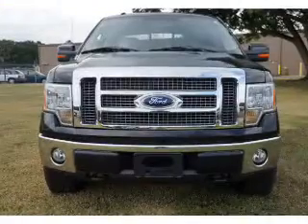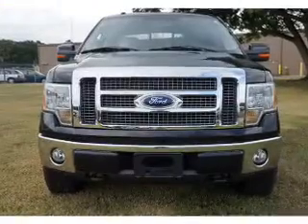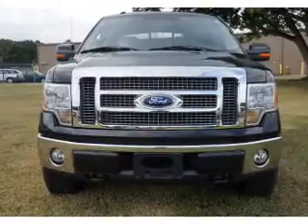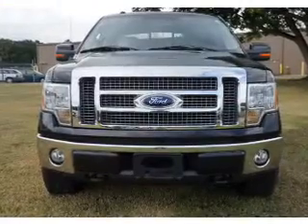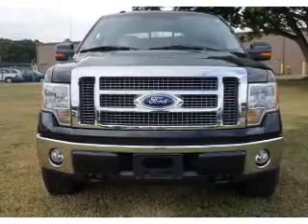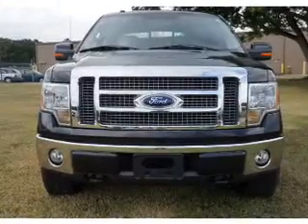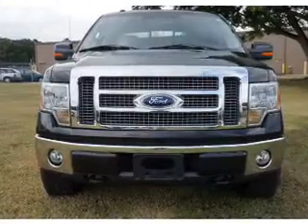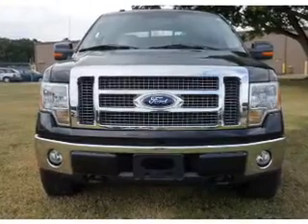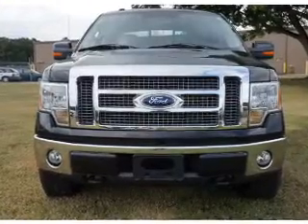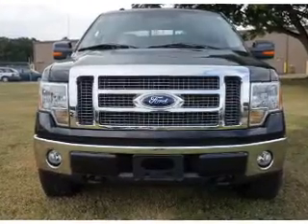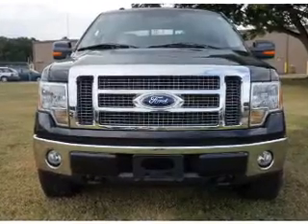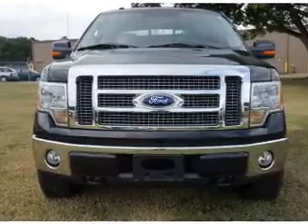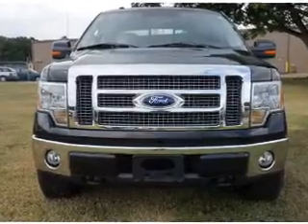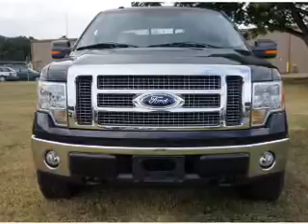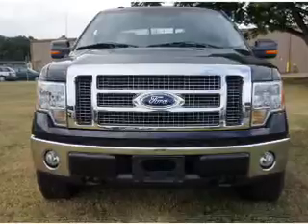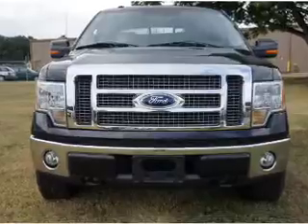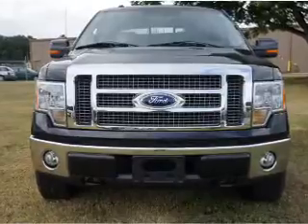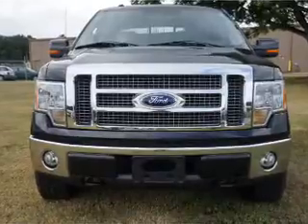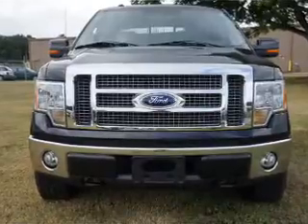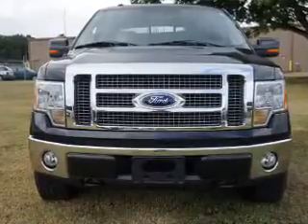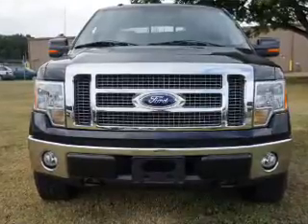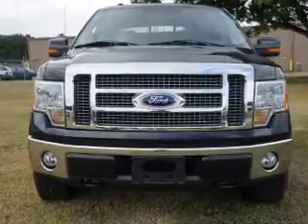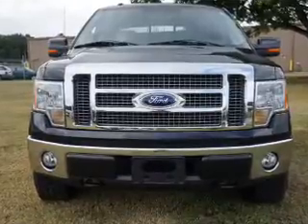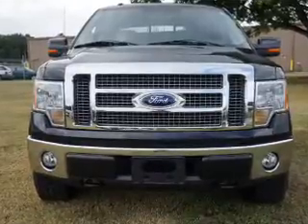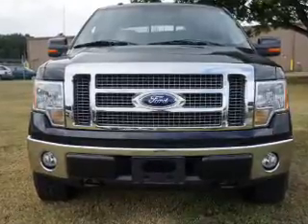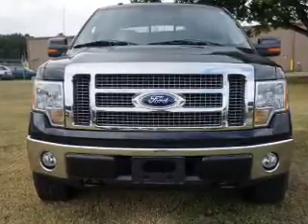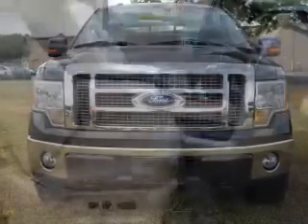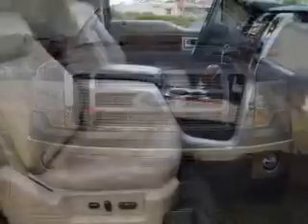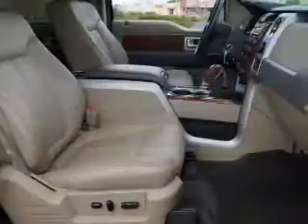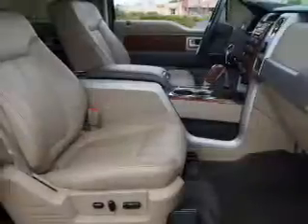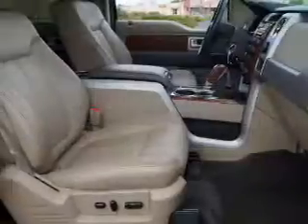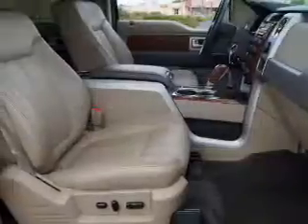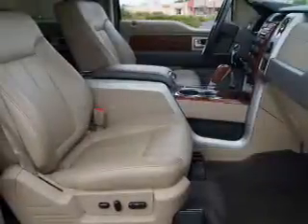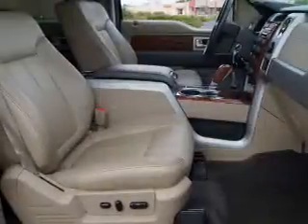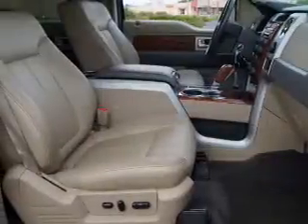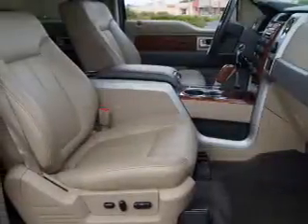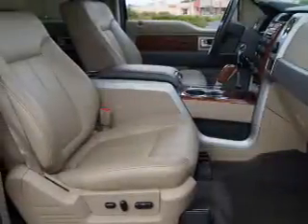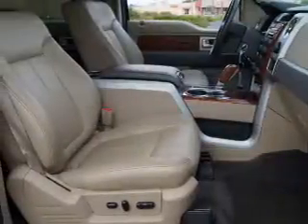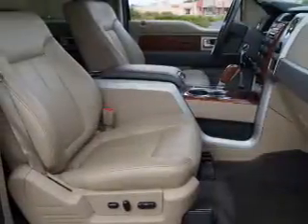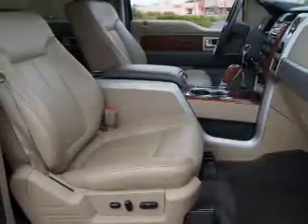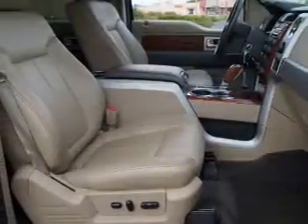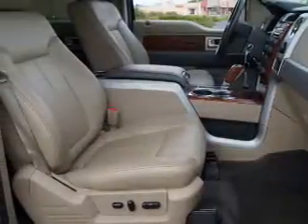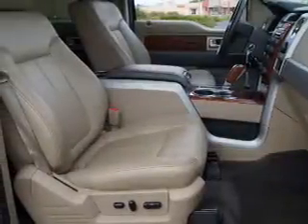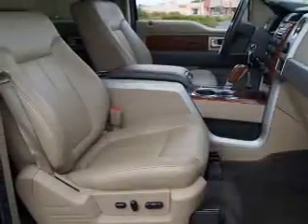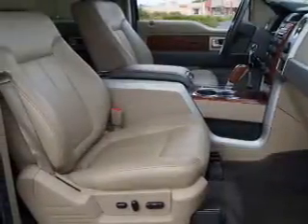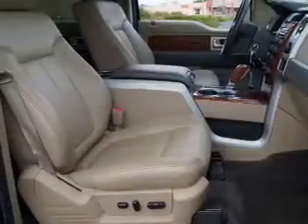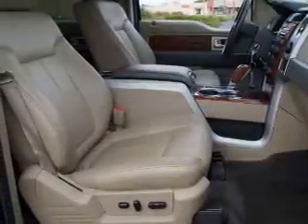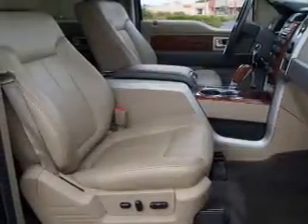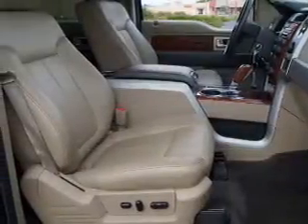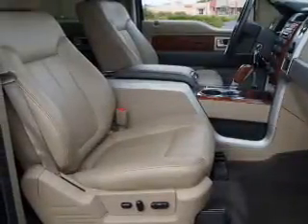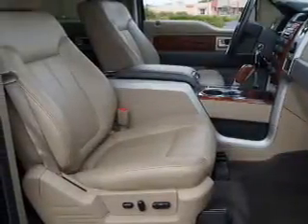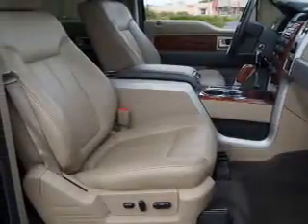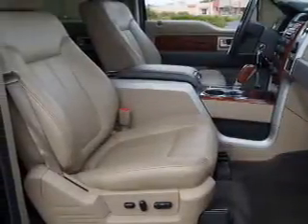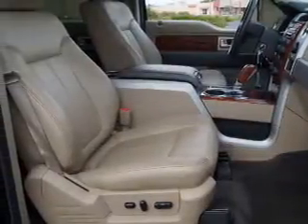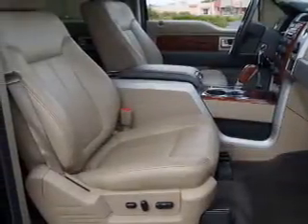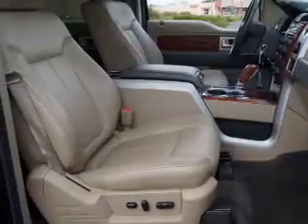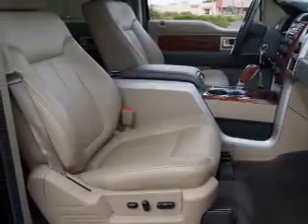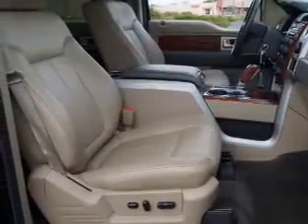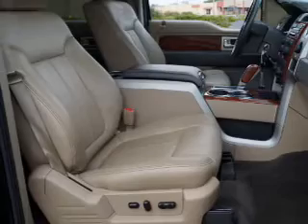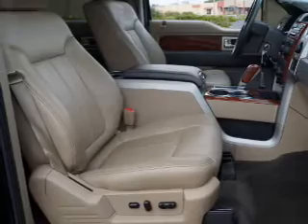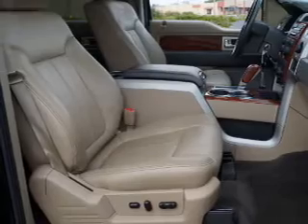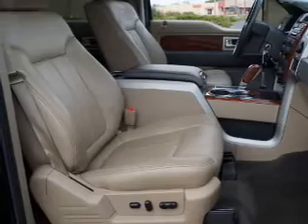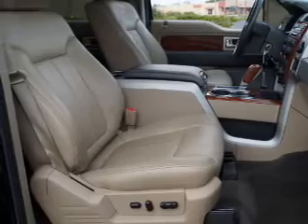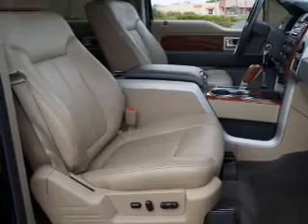Power door locks, power windows, cruise control, power mirrors, power steering, an adjustable tilt steering wheel, and air conditioning.